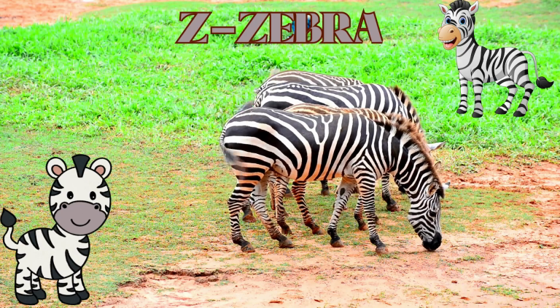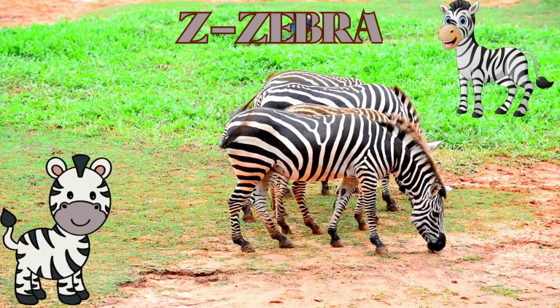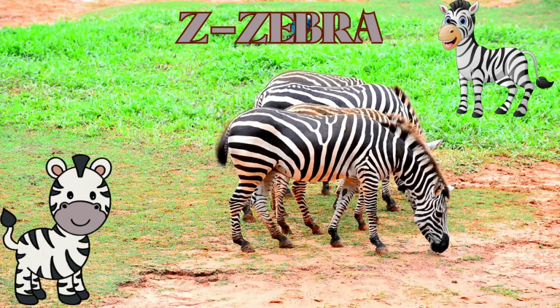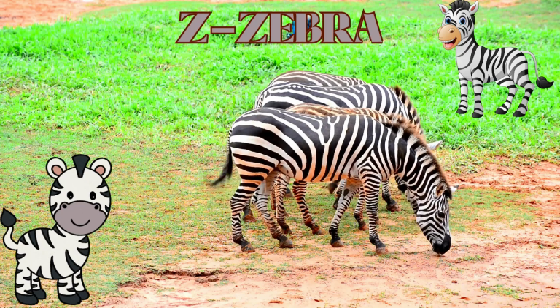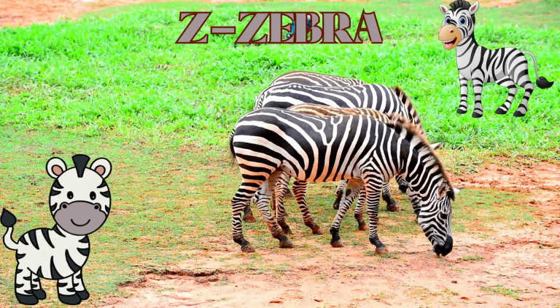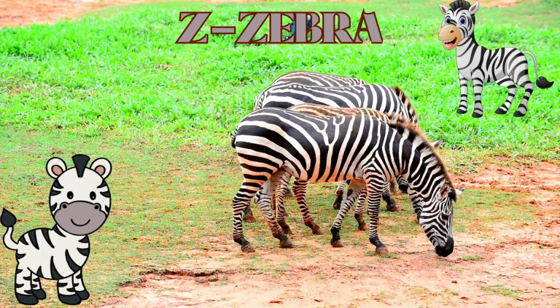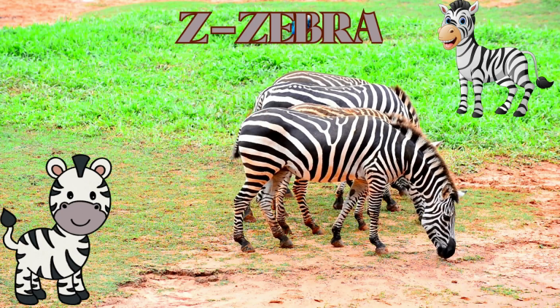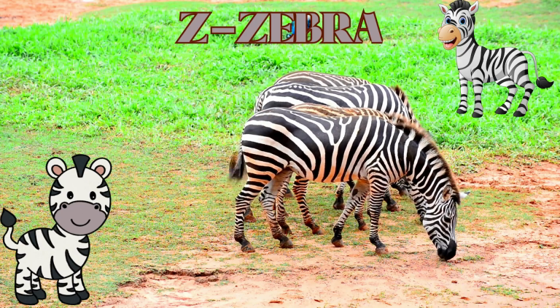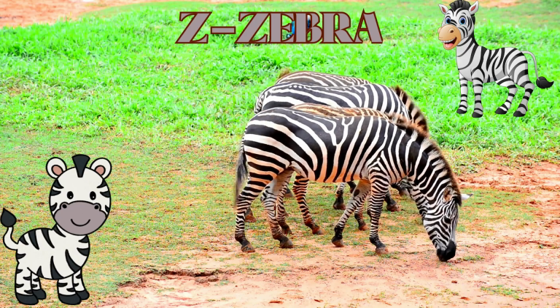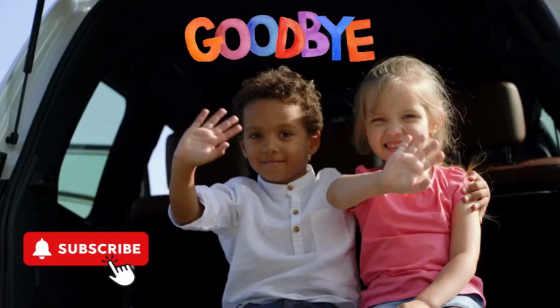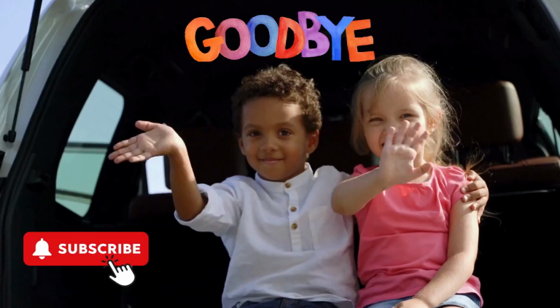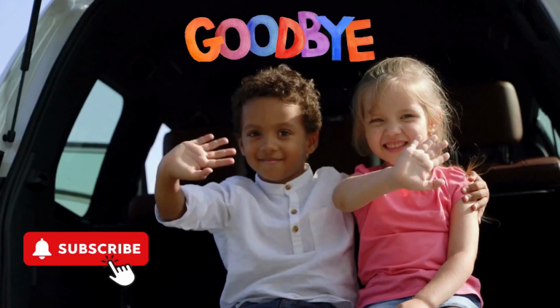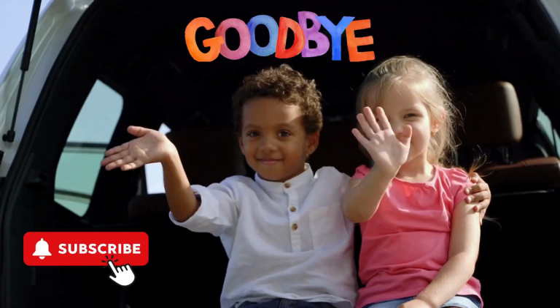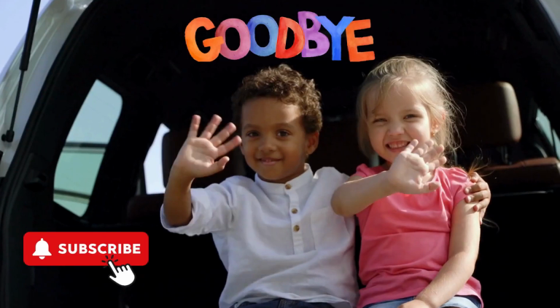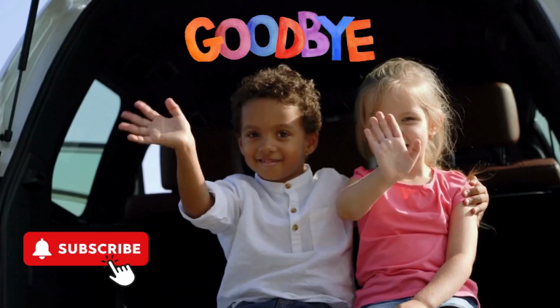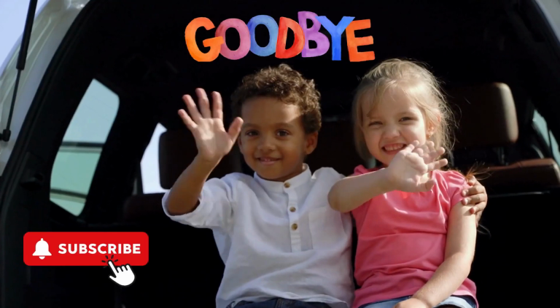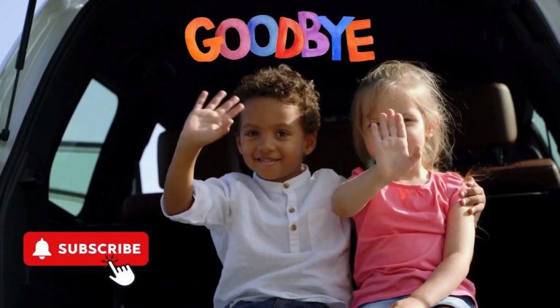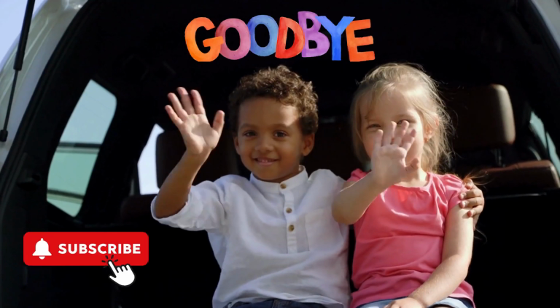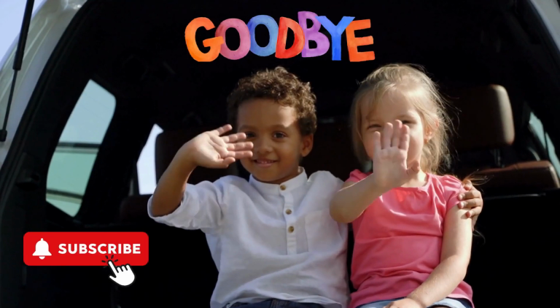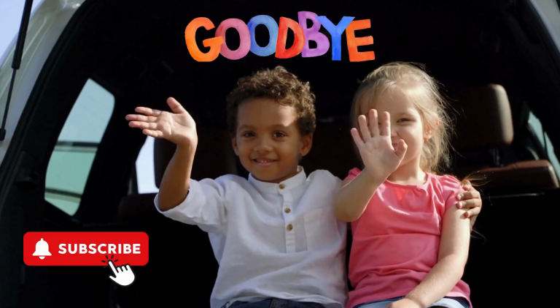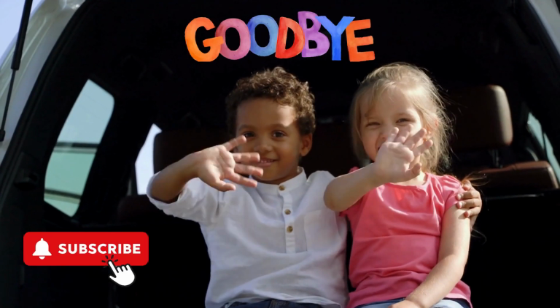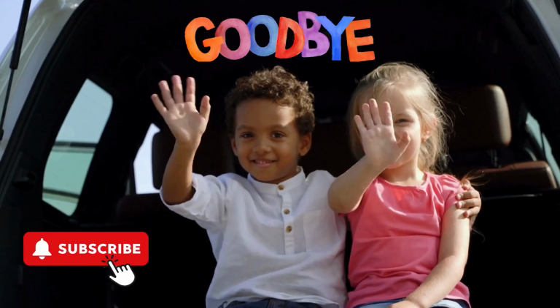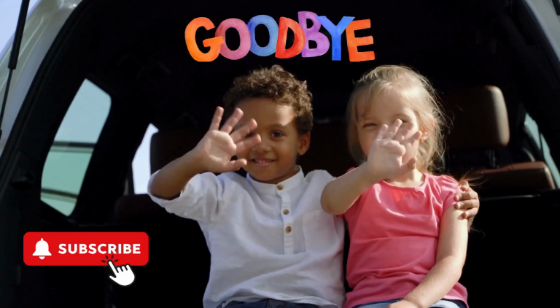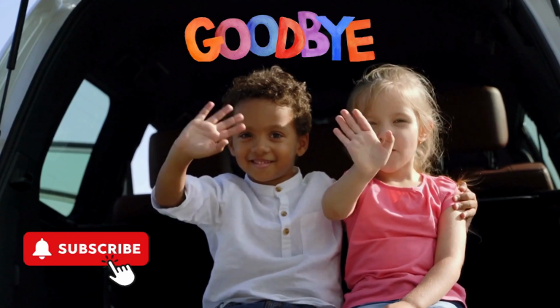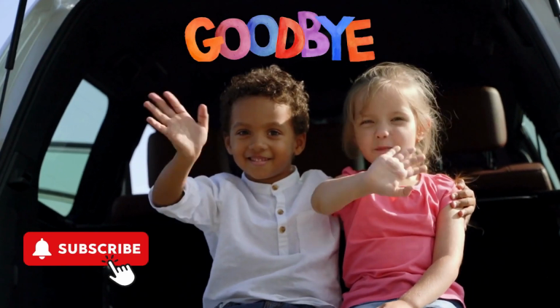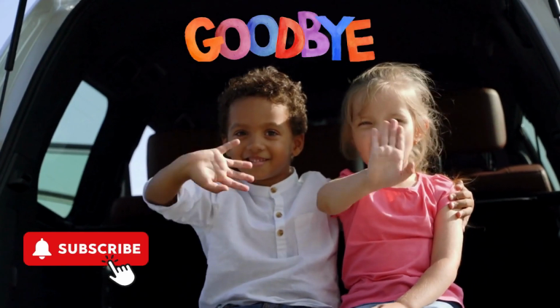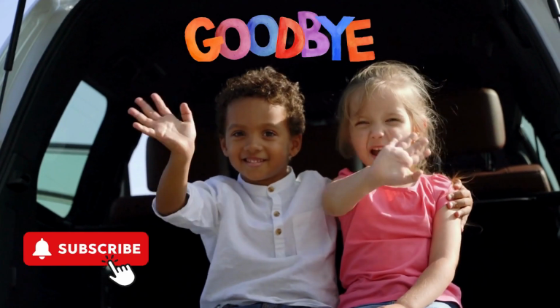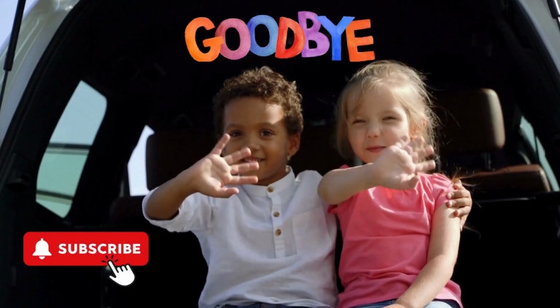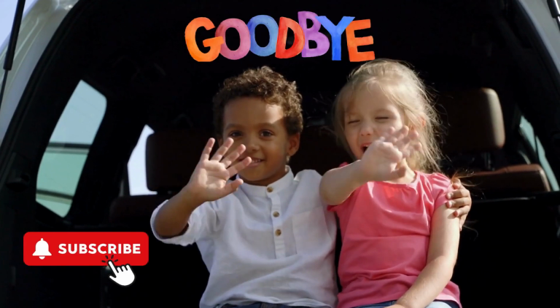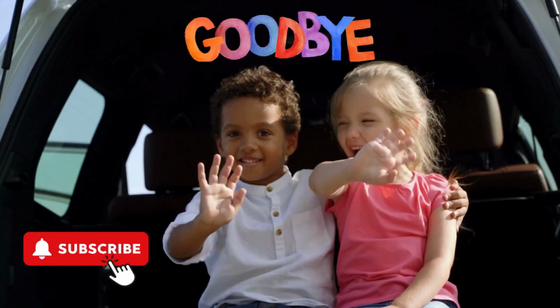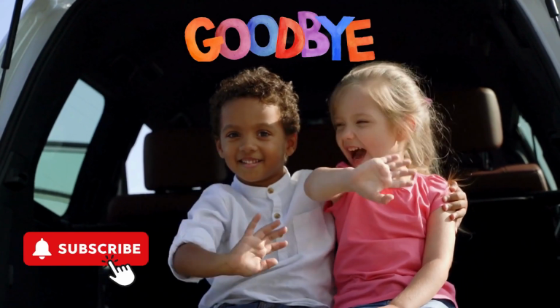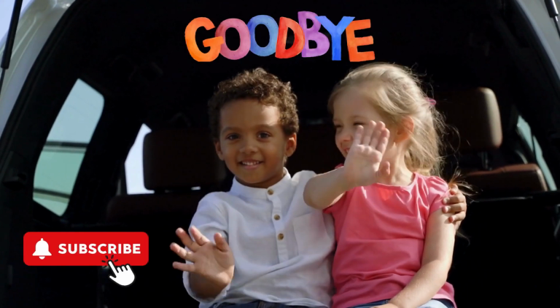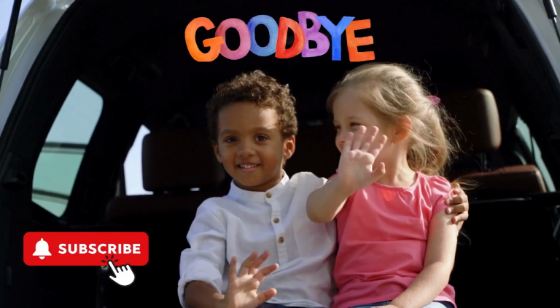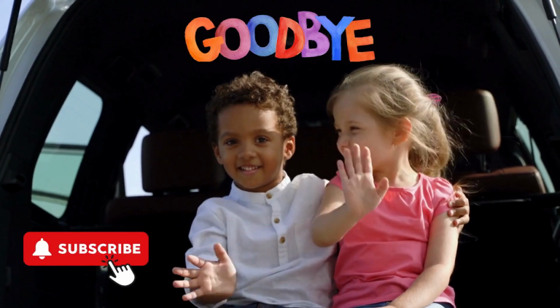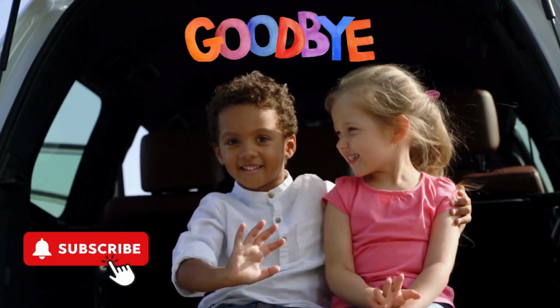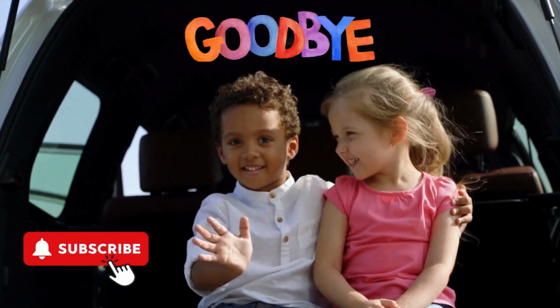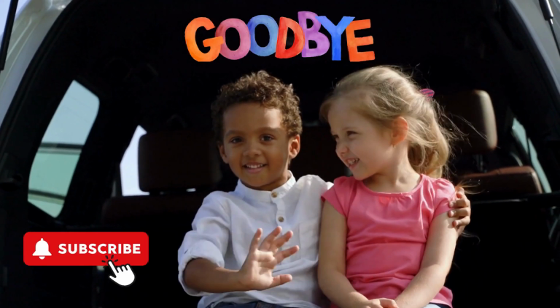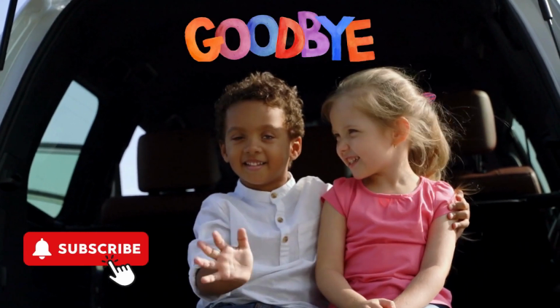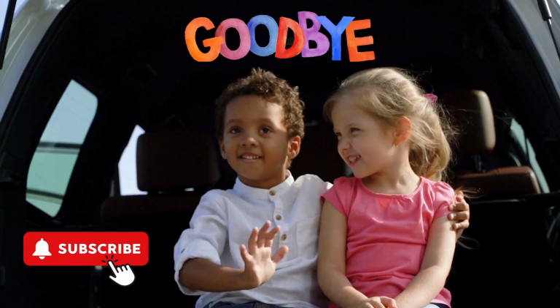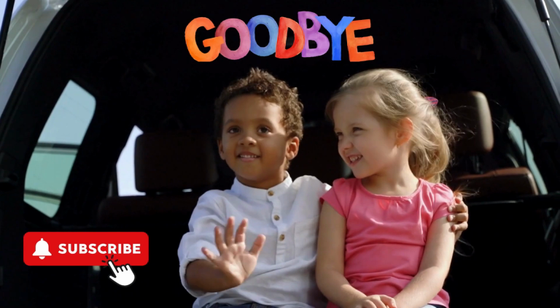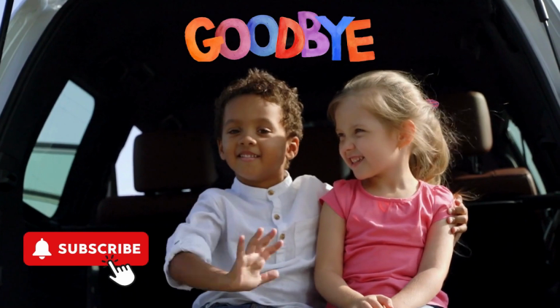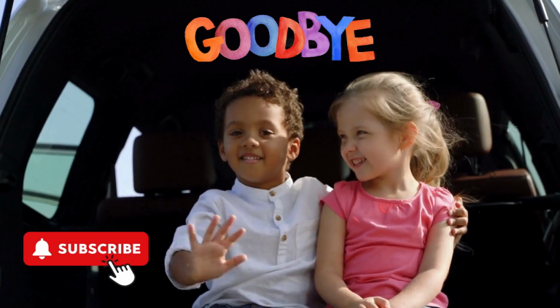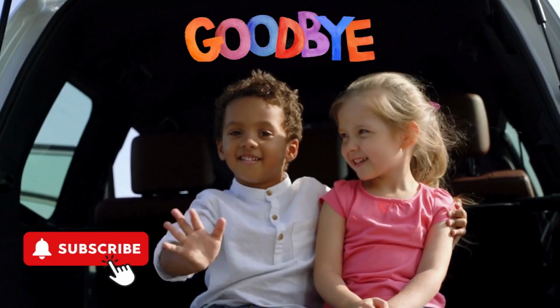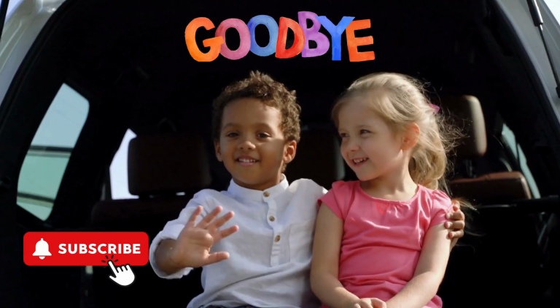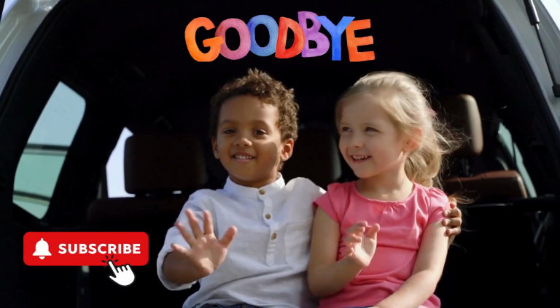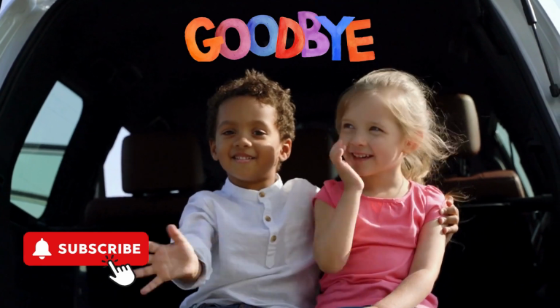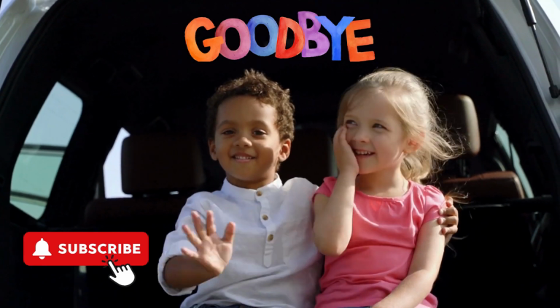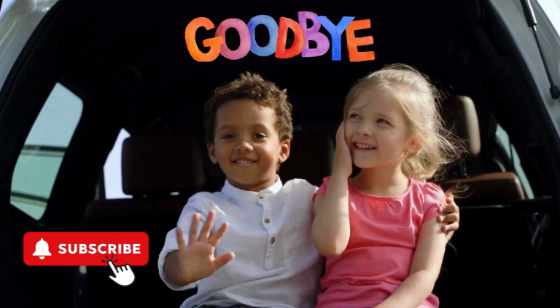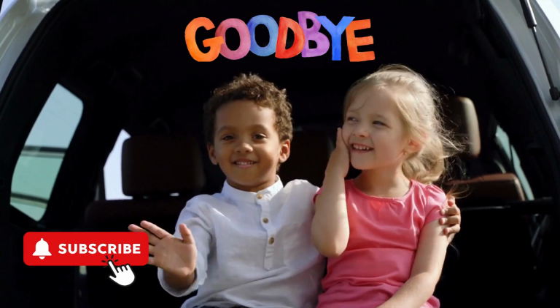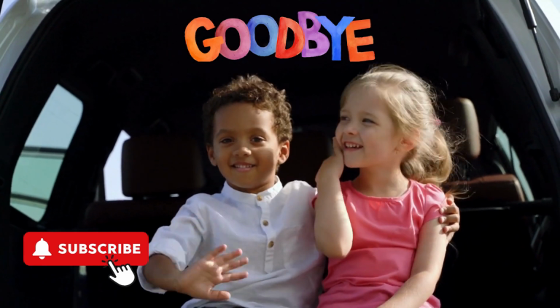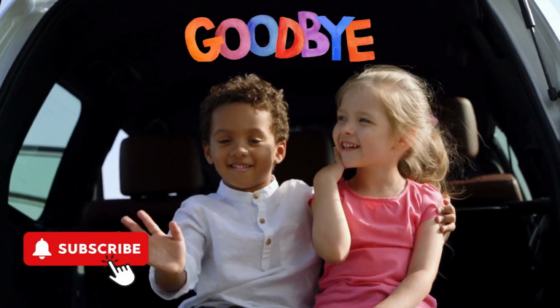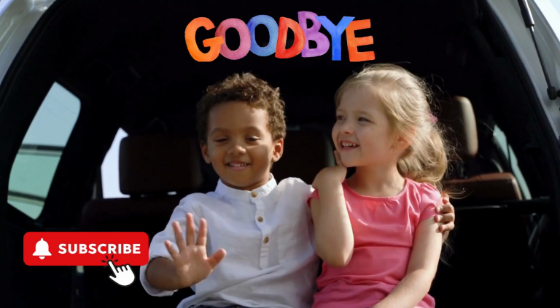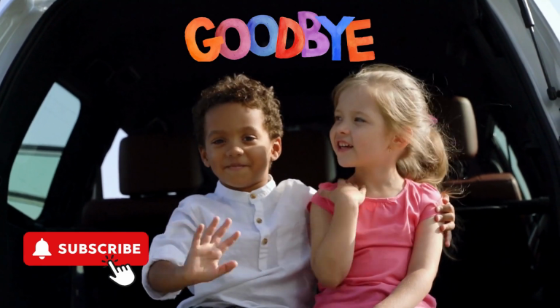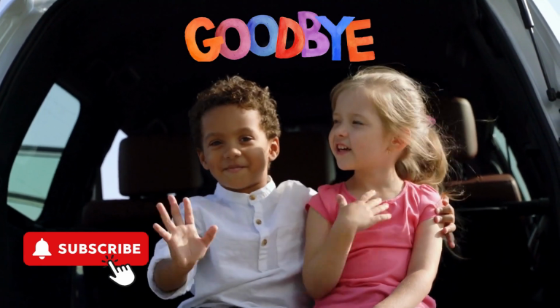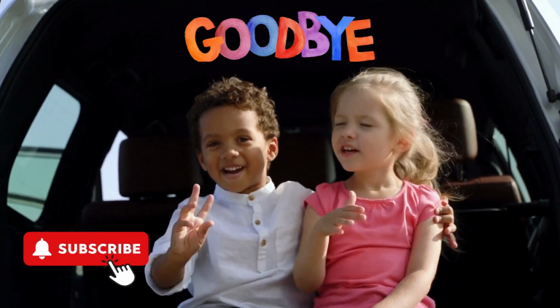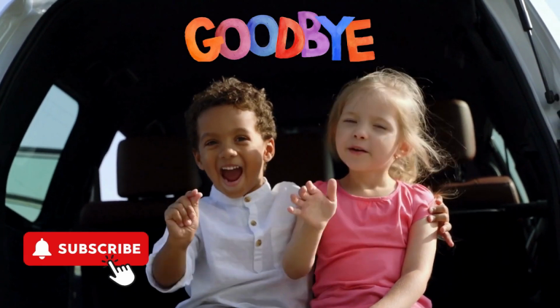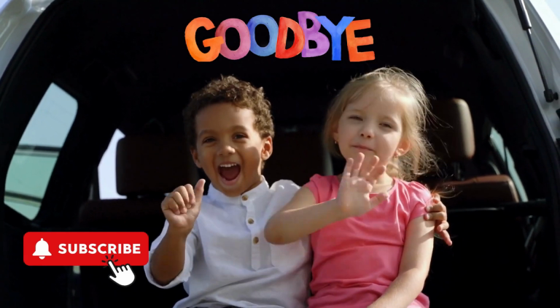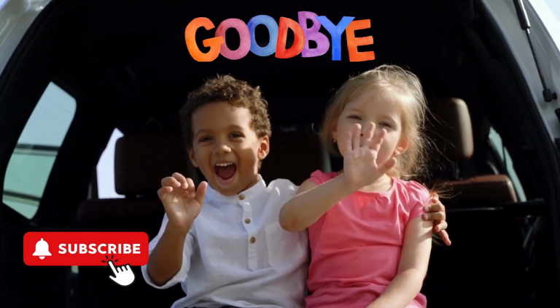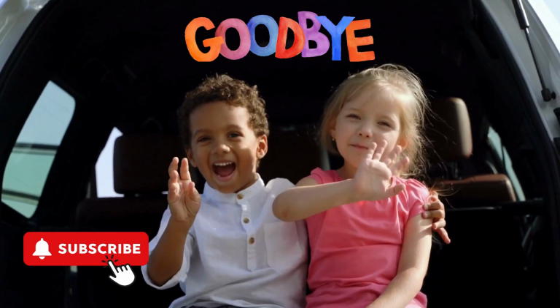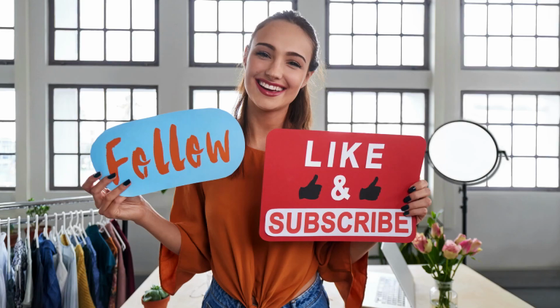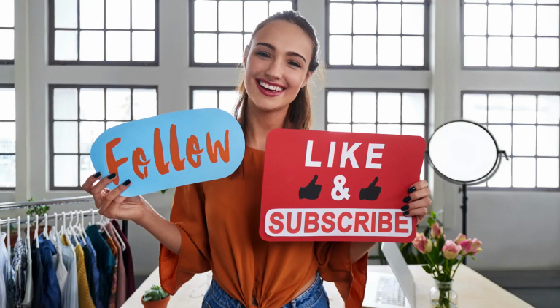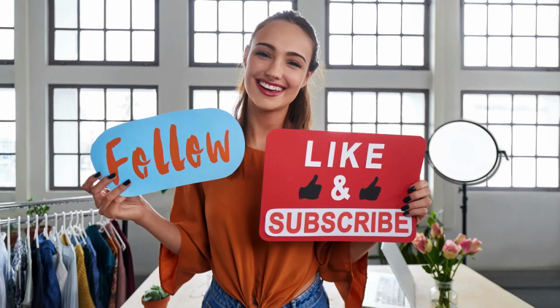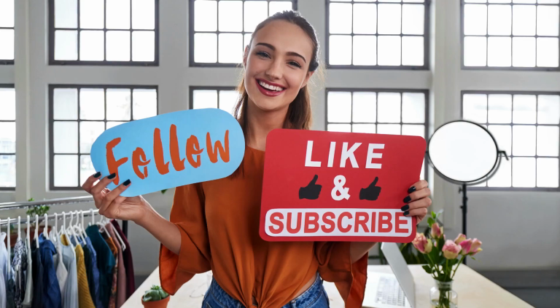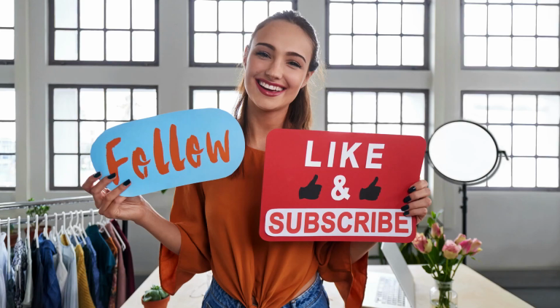Thank you for joining us on this exciting Alphabet adventure. Don't forget to subscribe for more educational videos like this one.